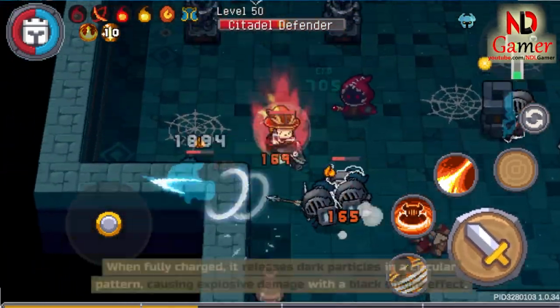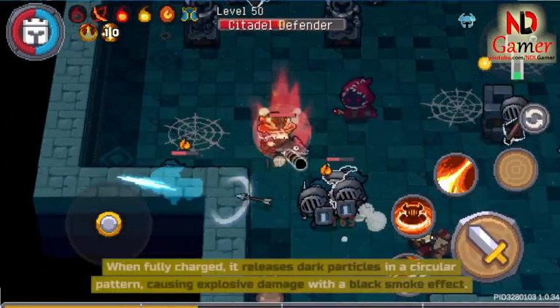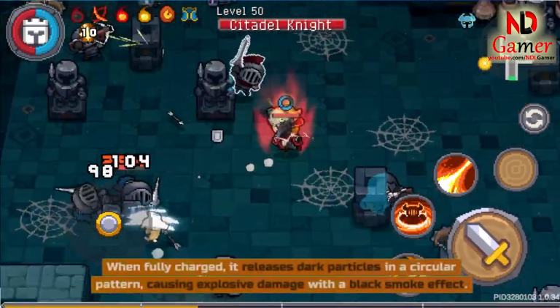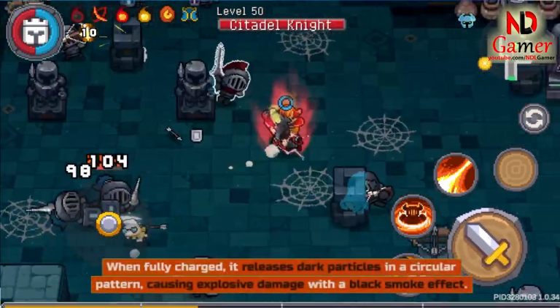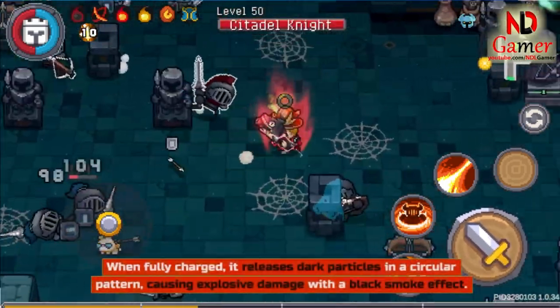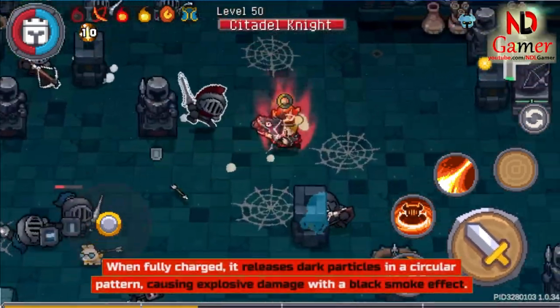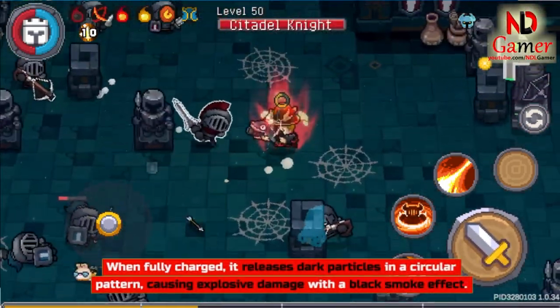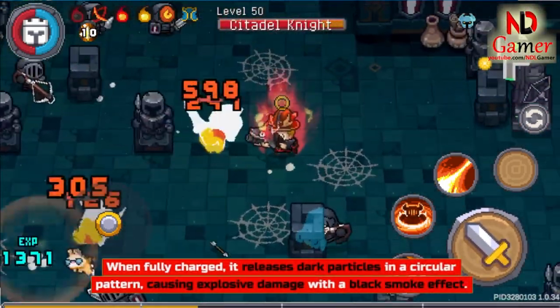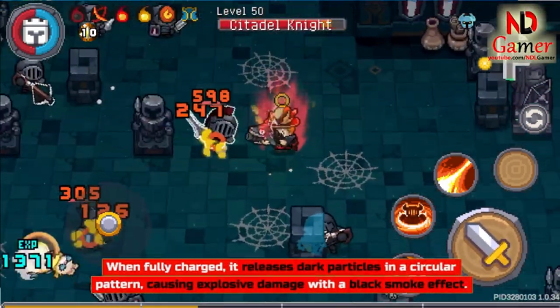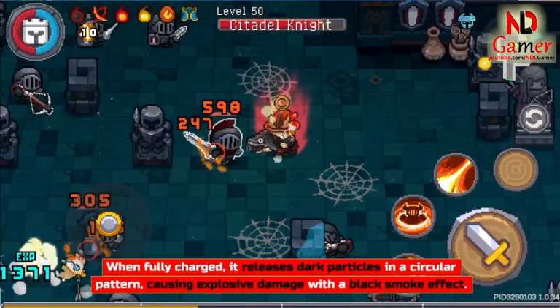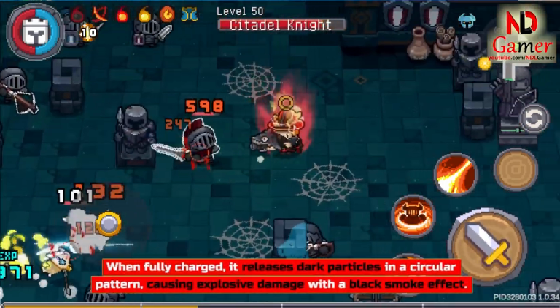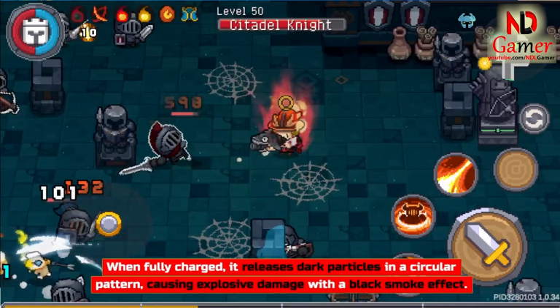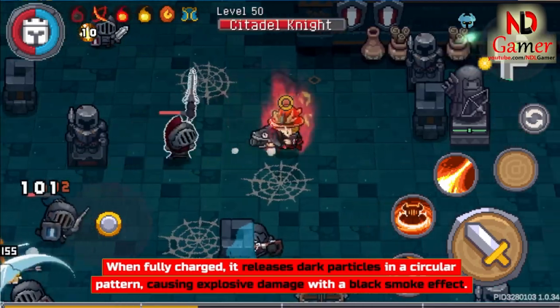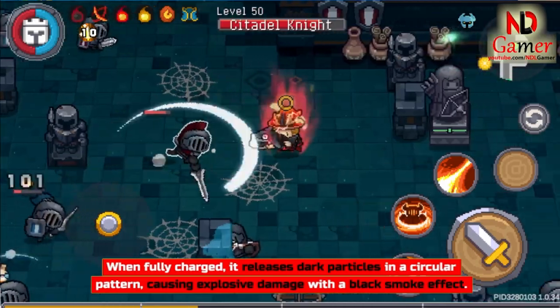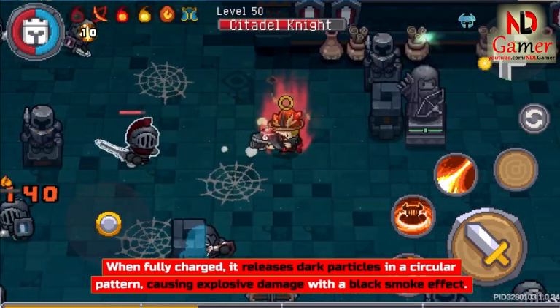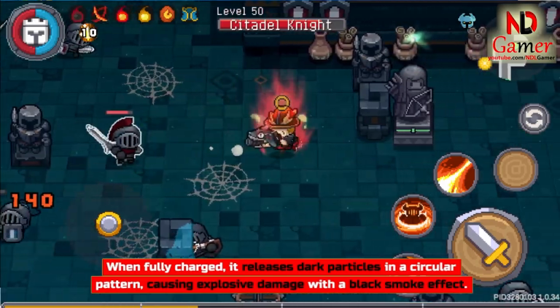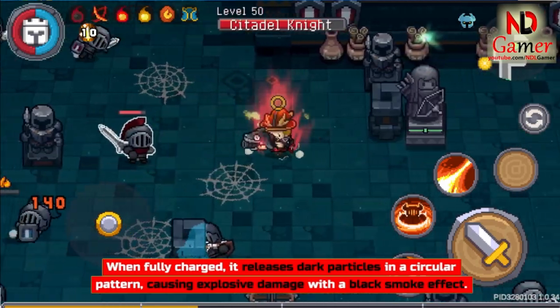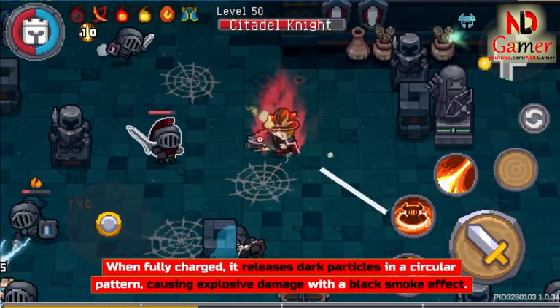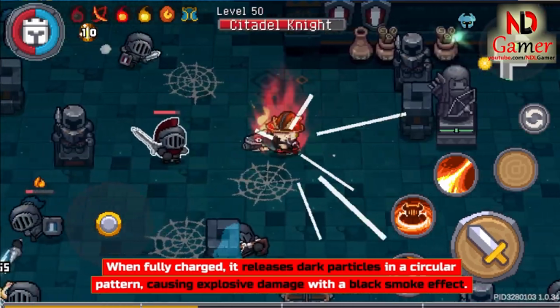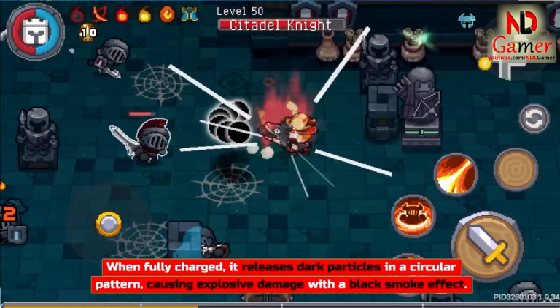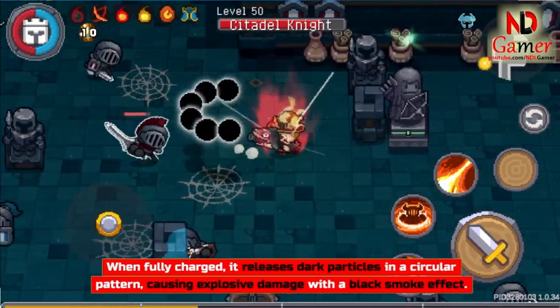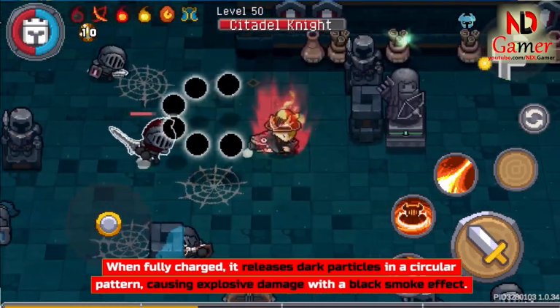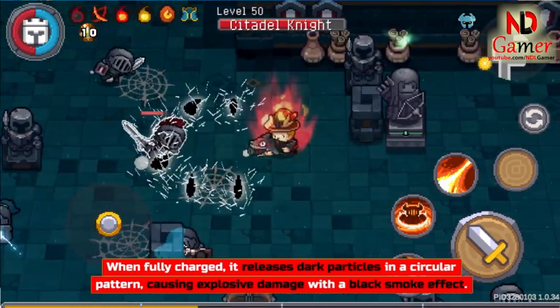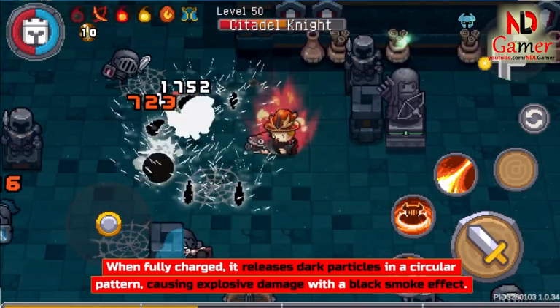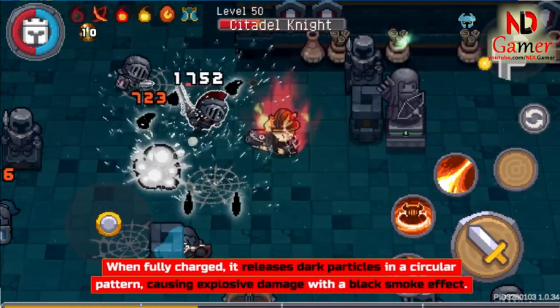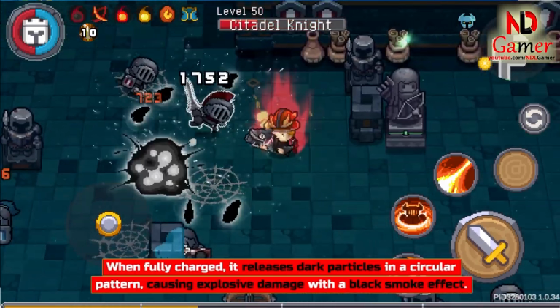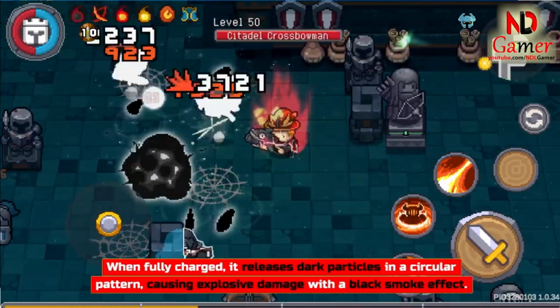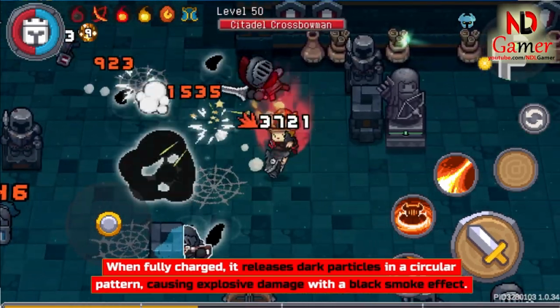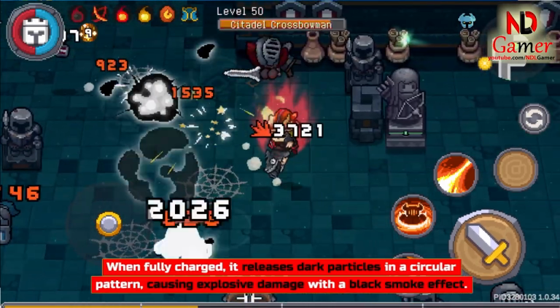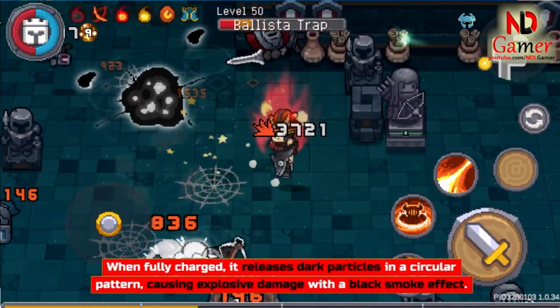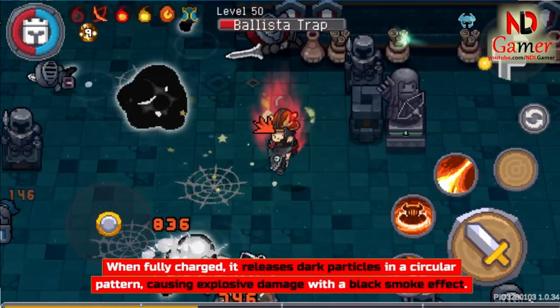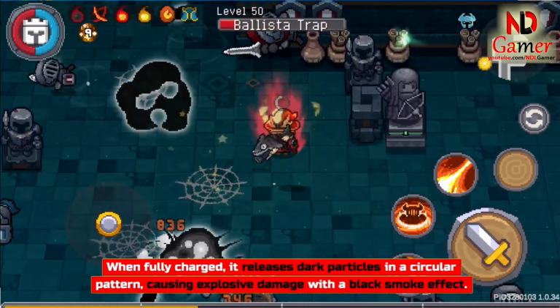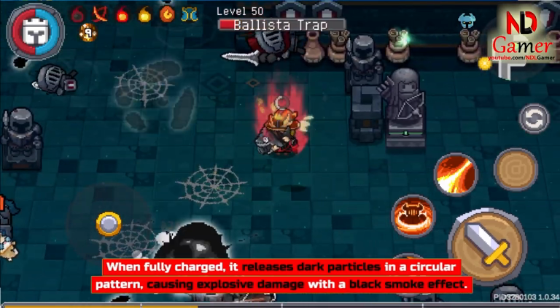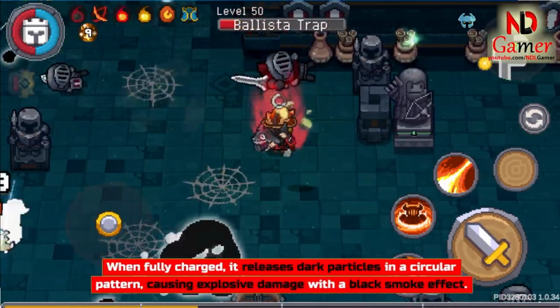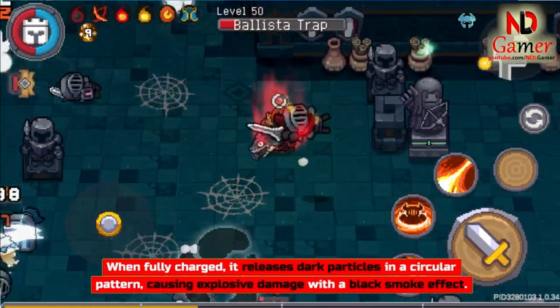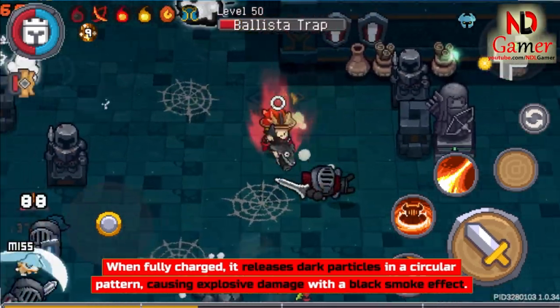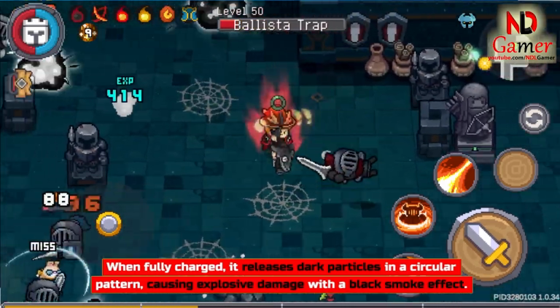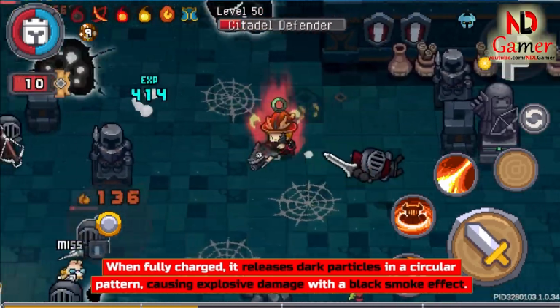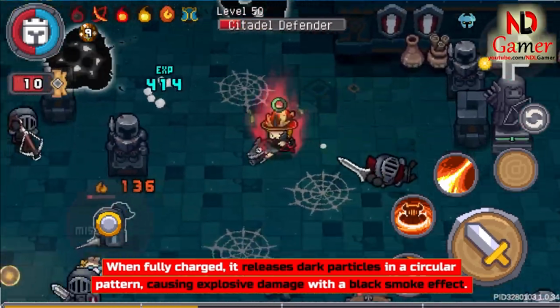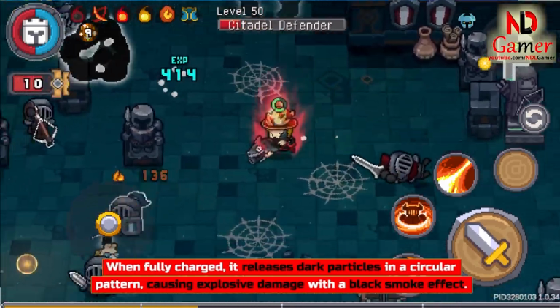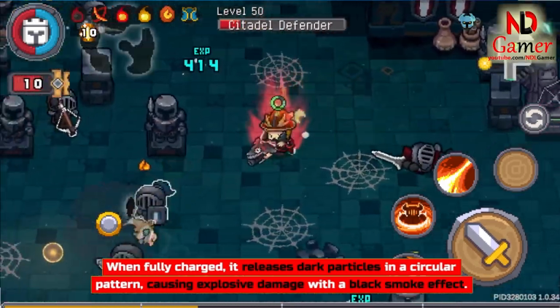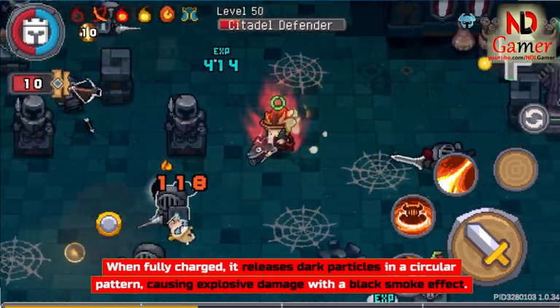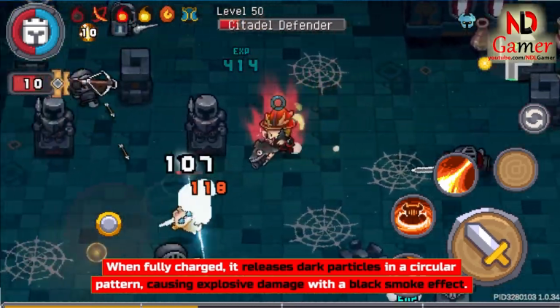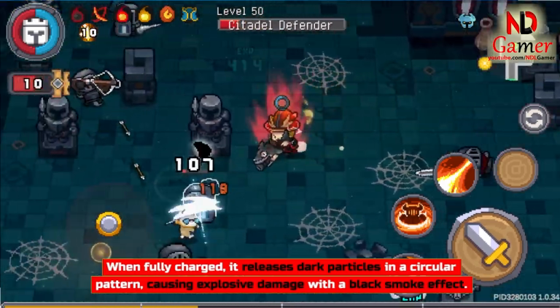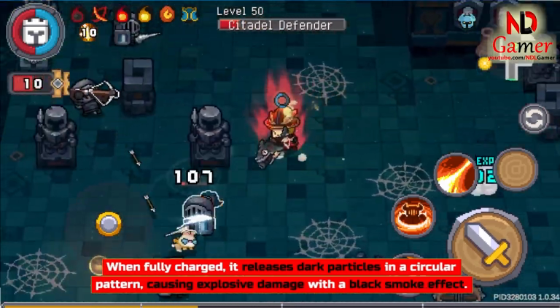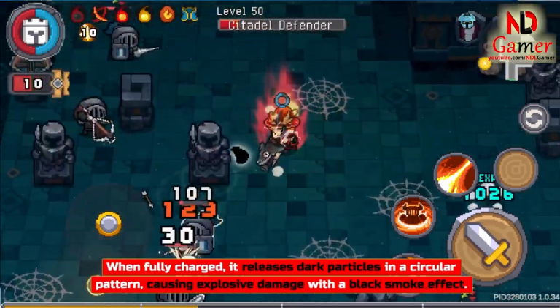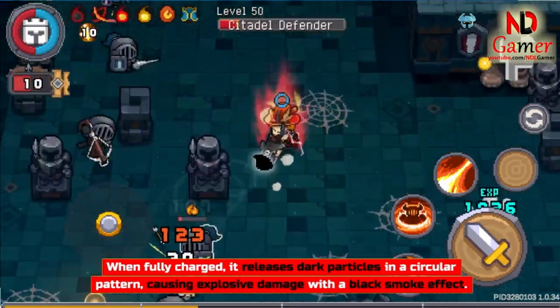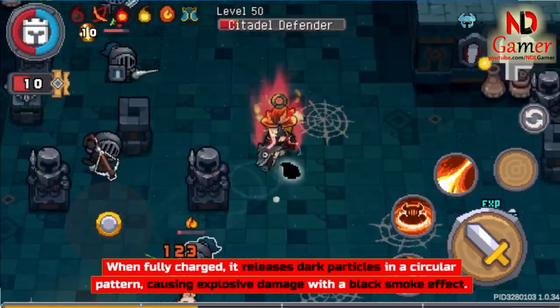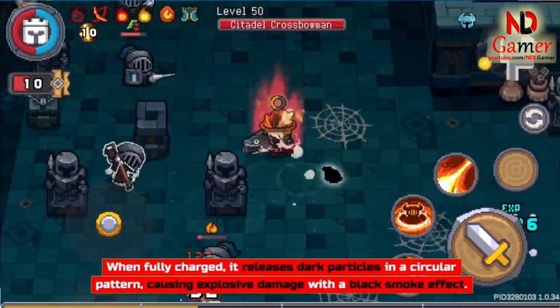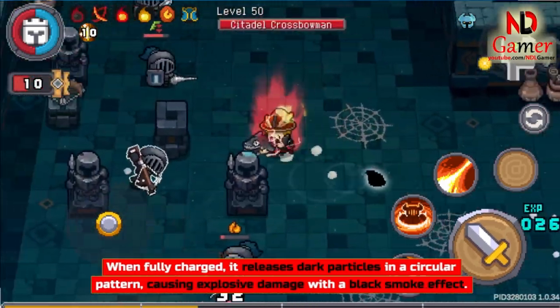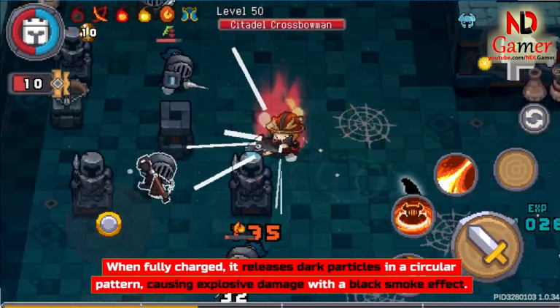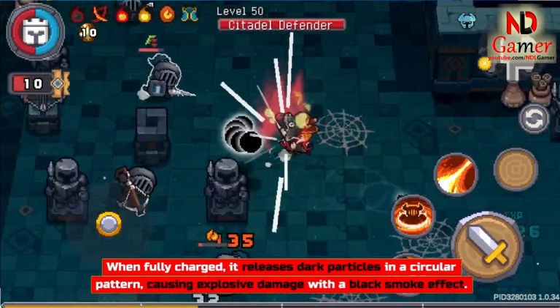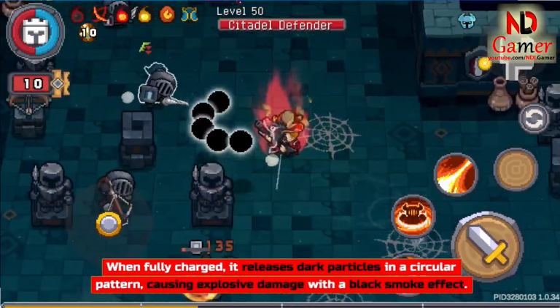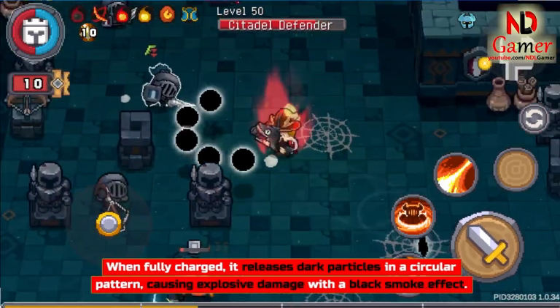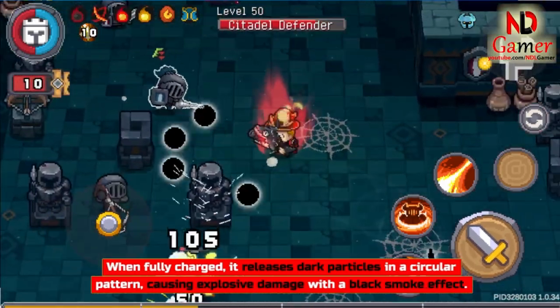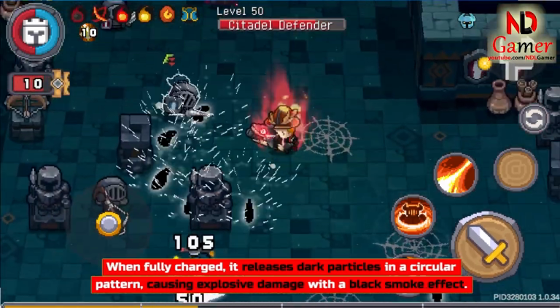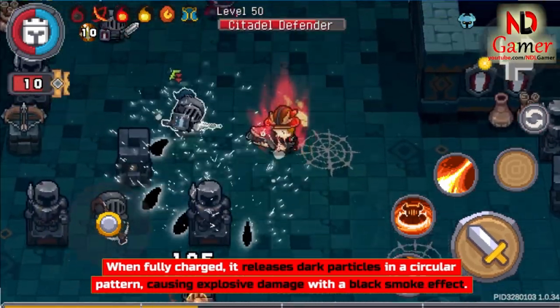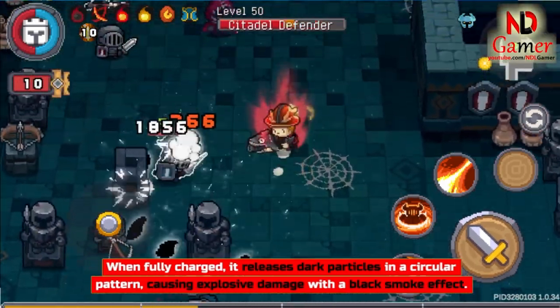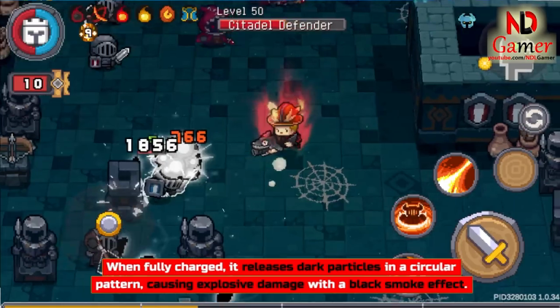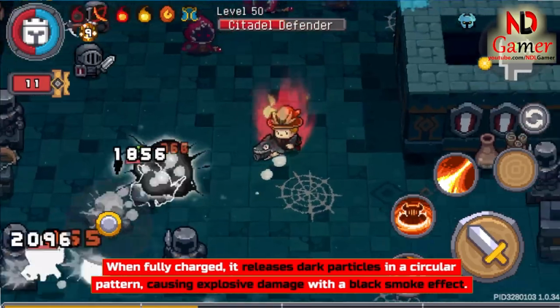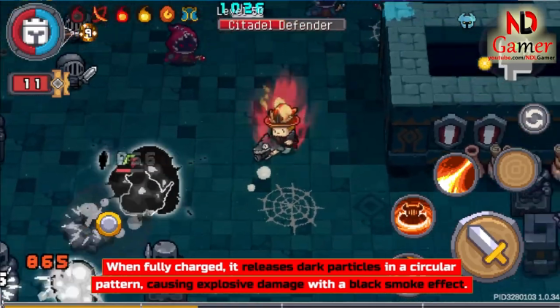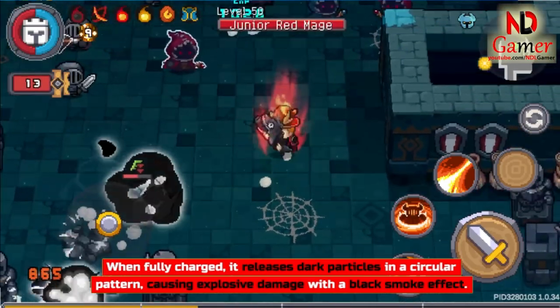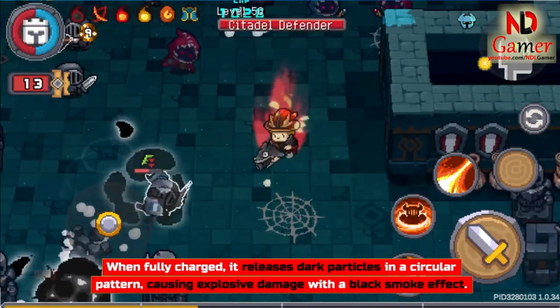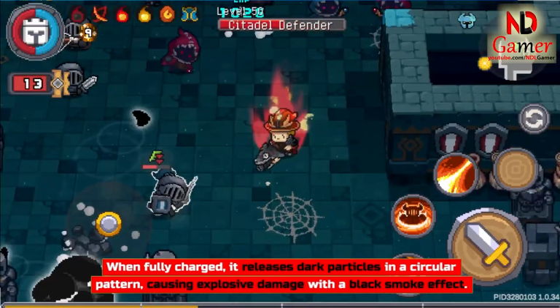When fully charged, it releases dark particles in a circular pattern, causing explosive damage with a black smoke effect.